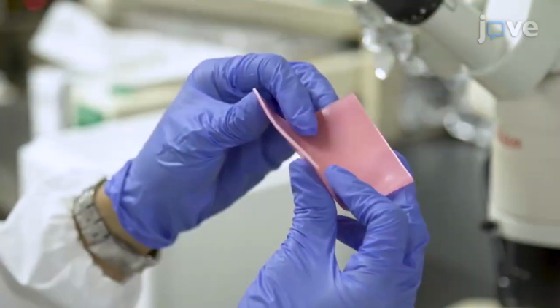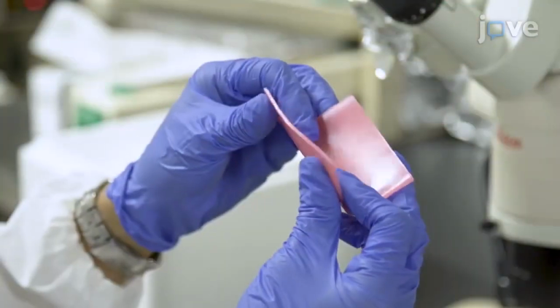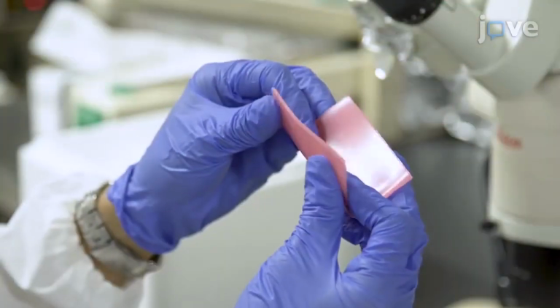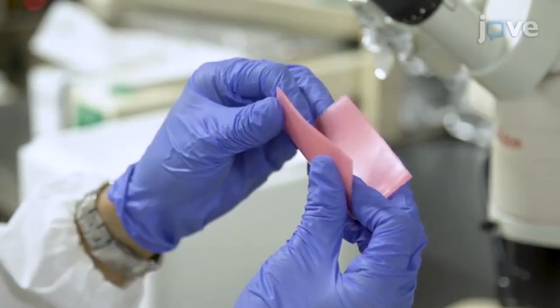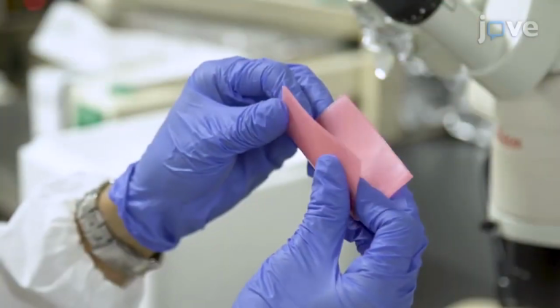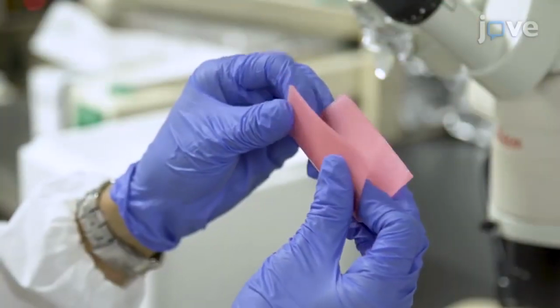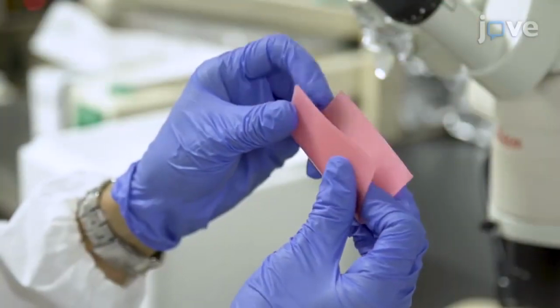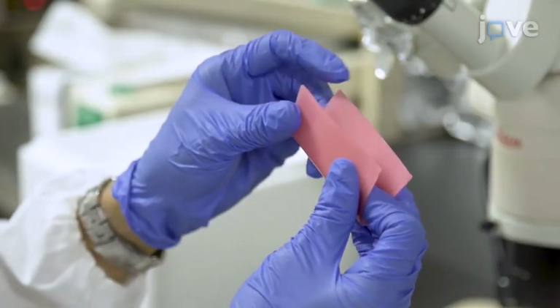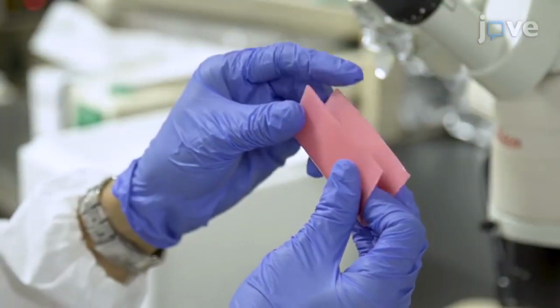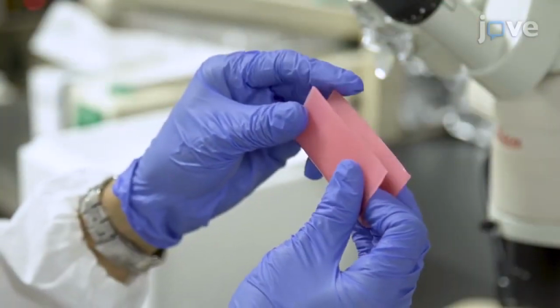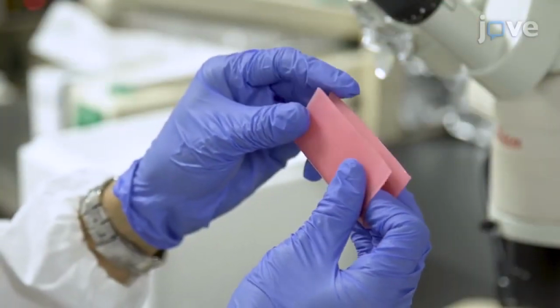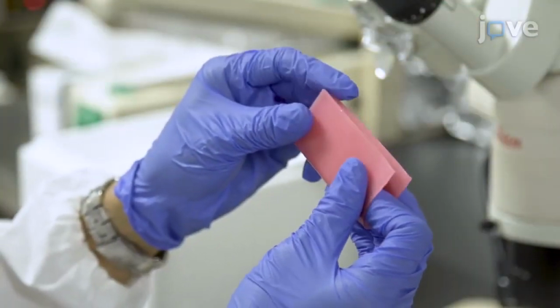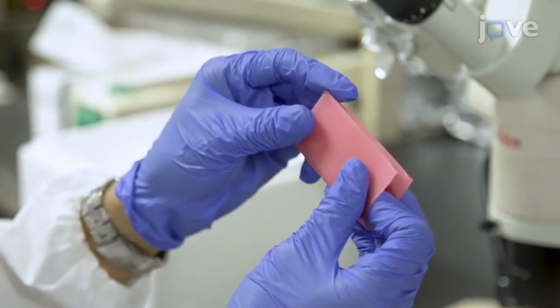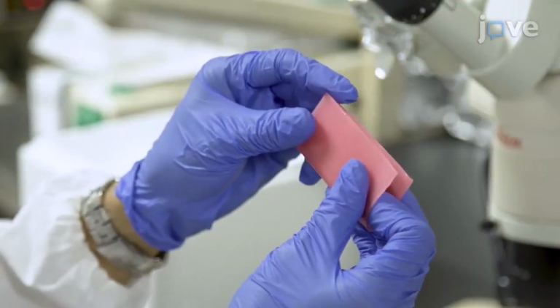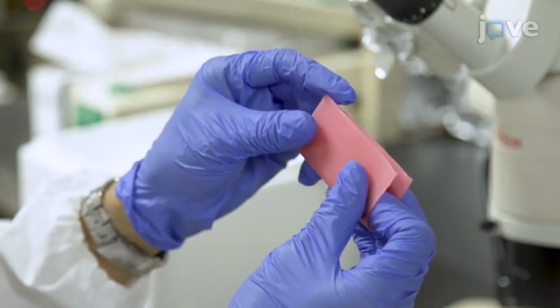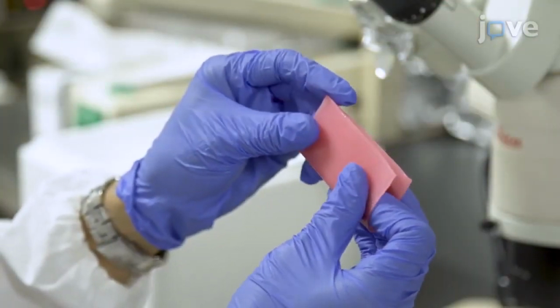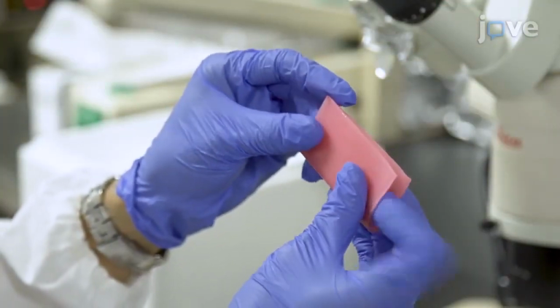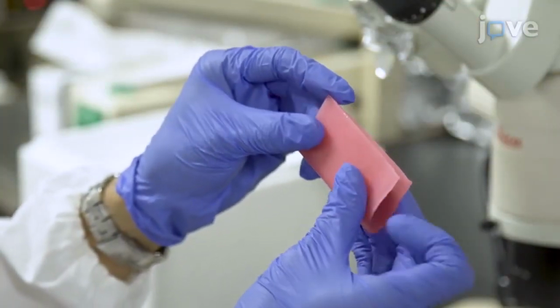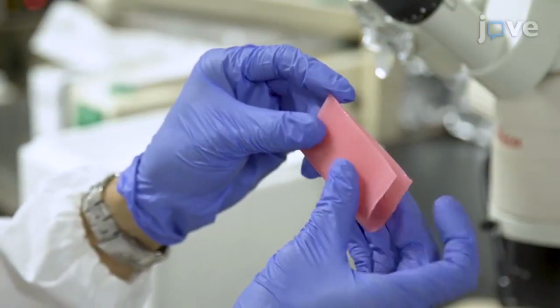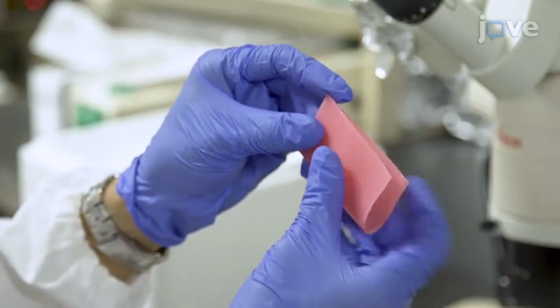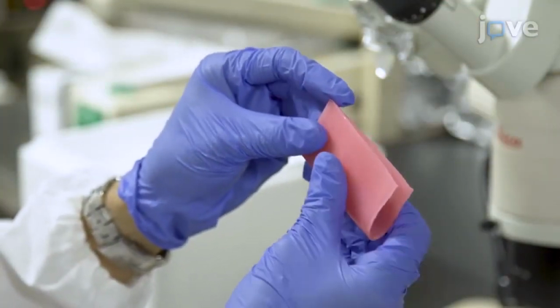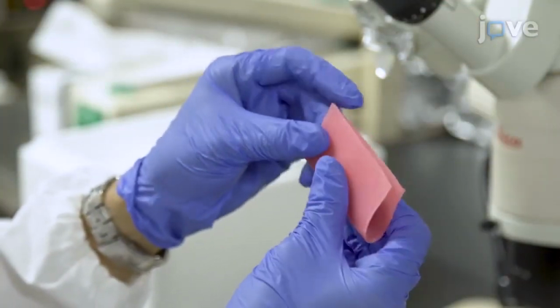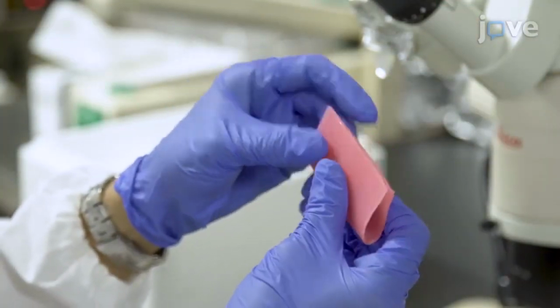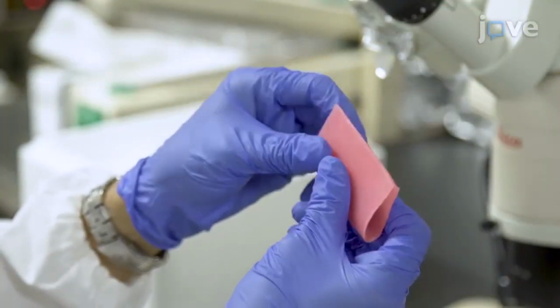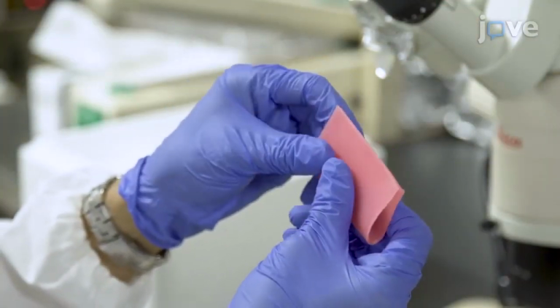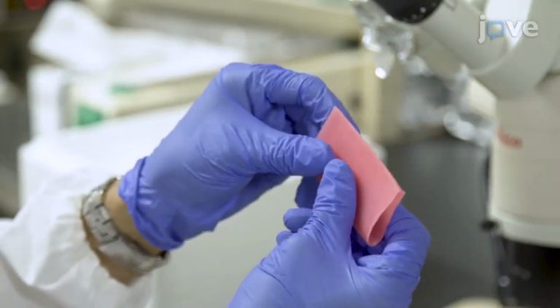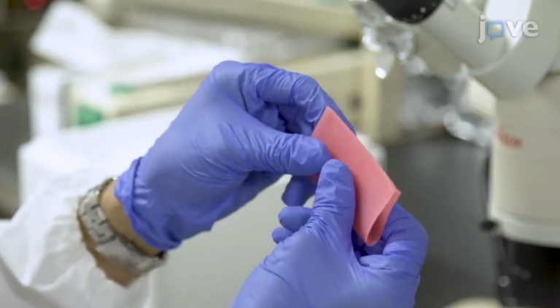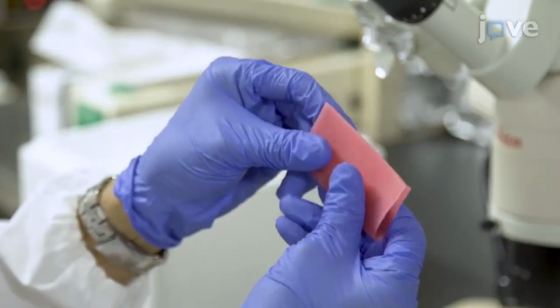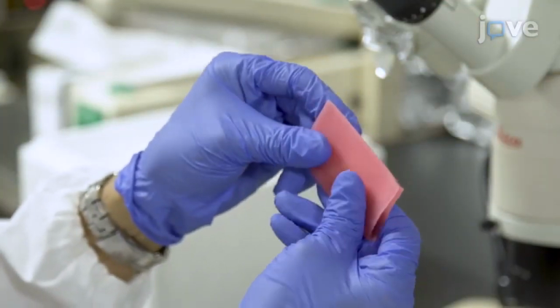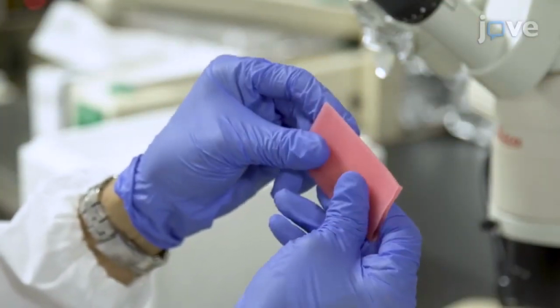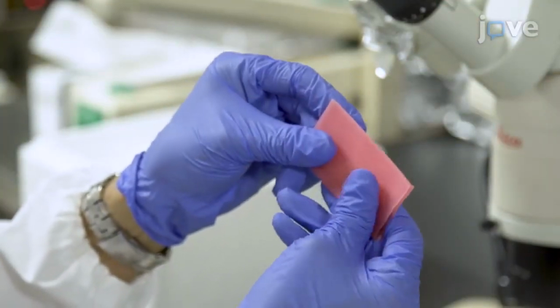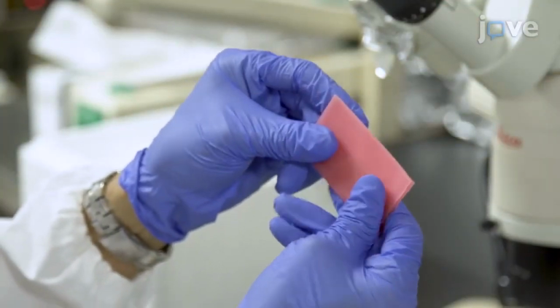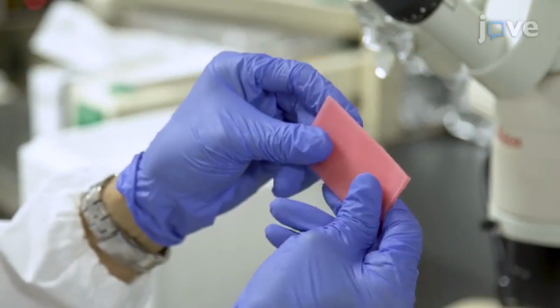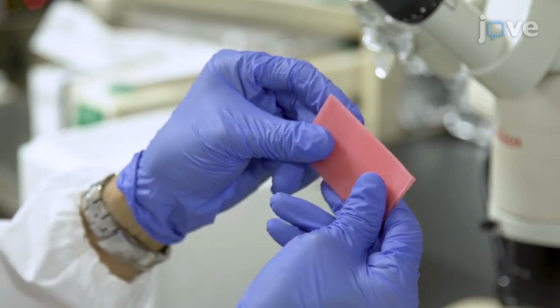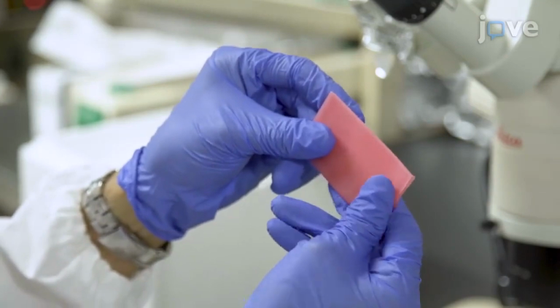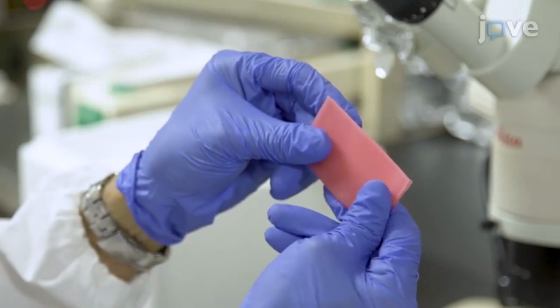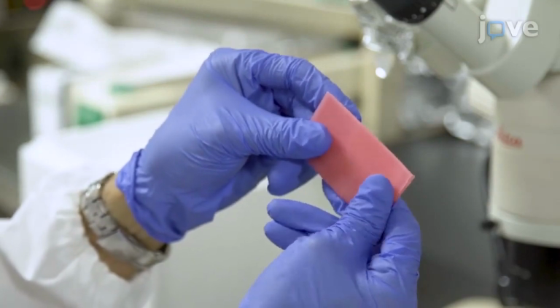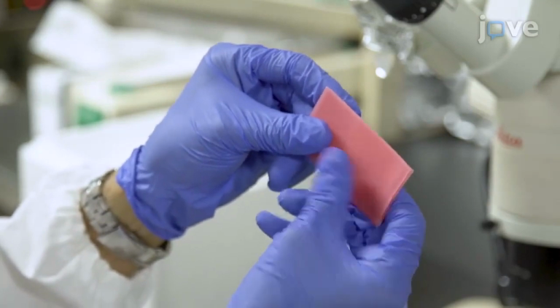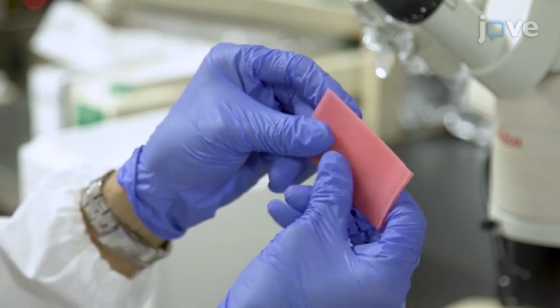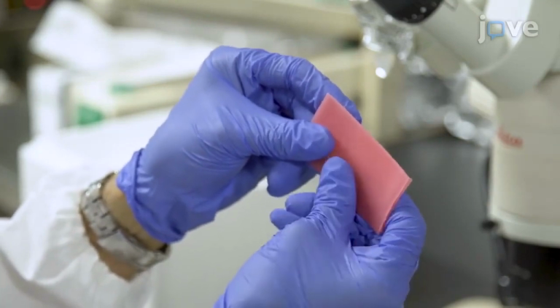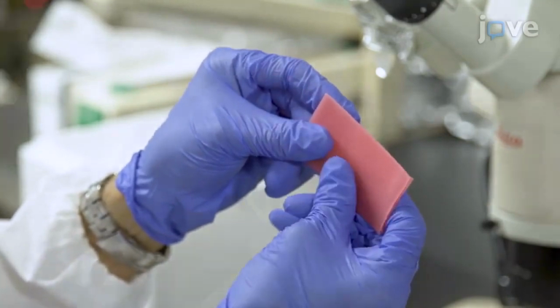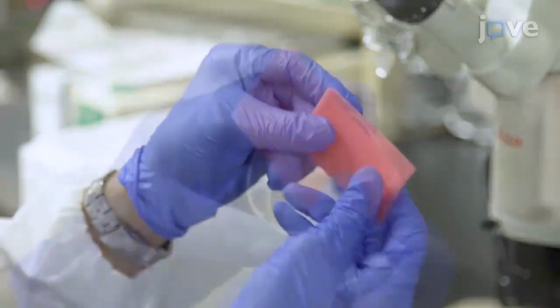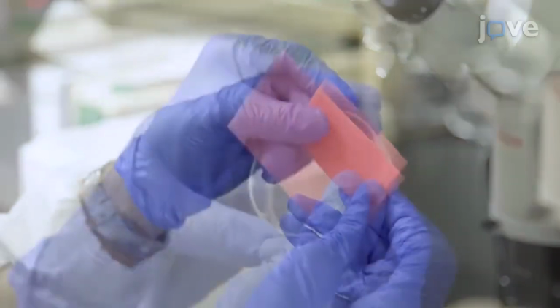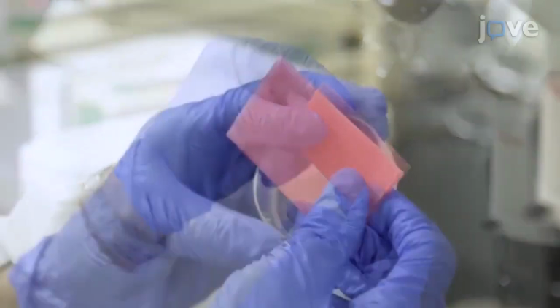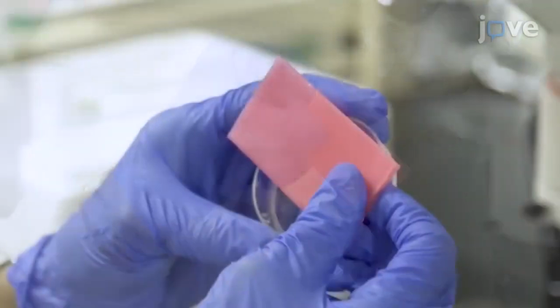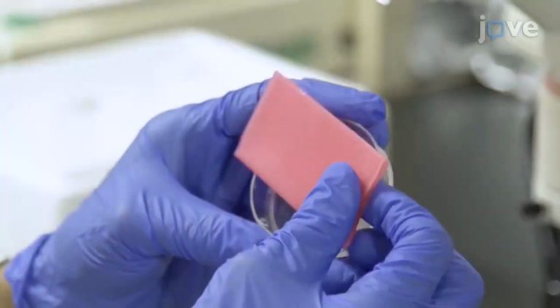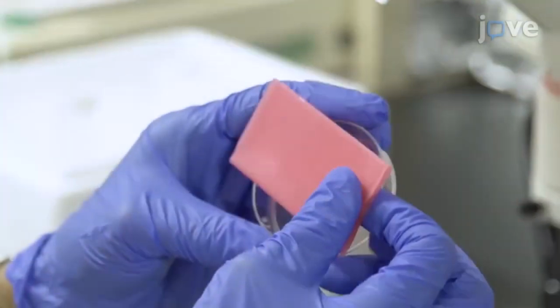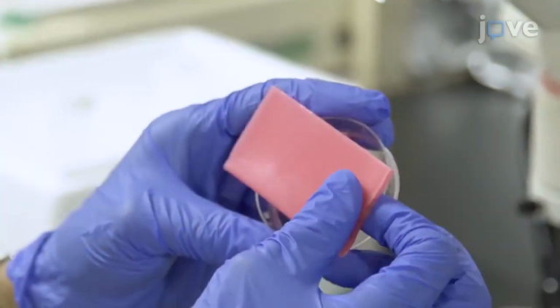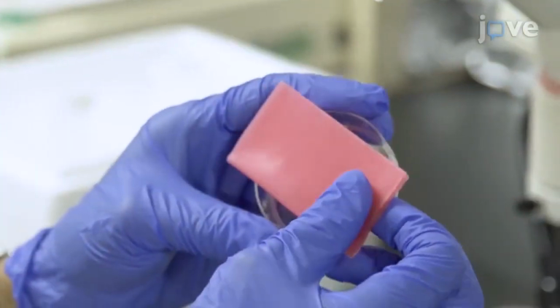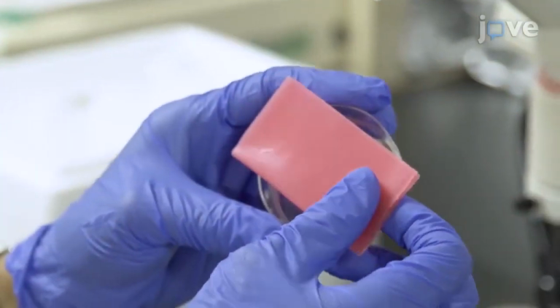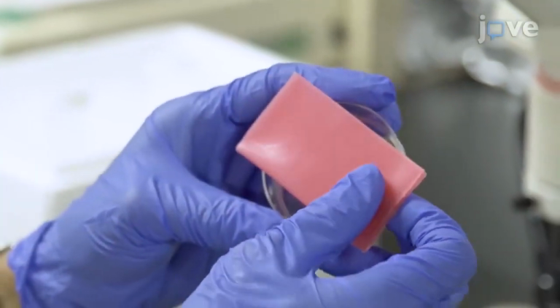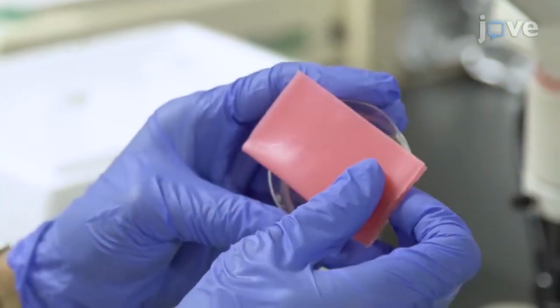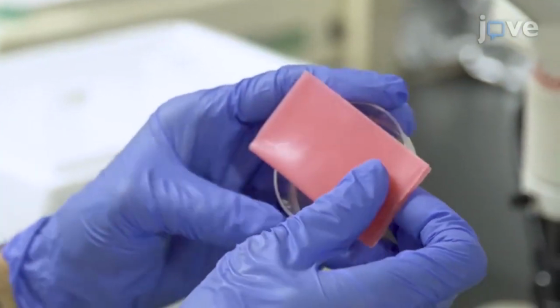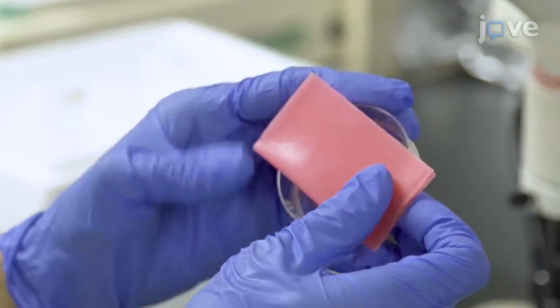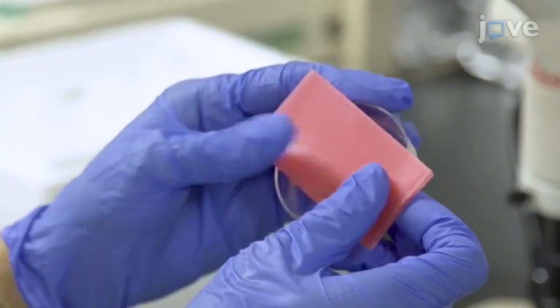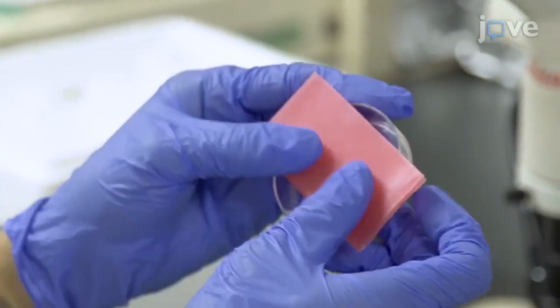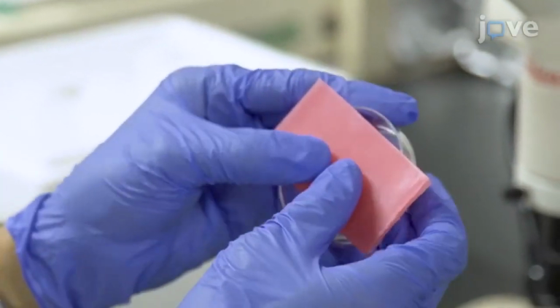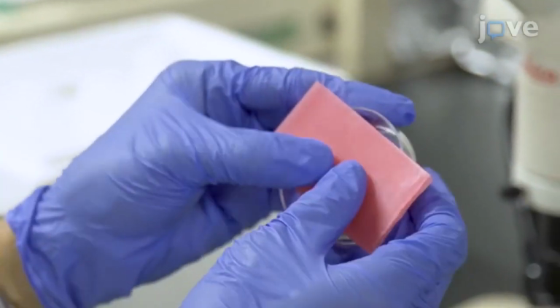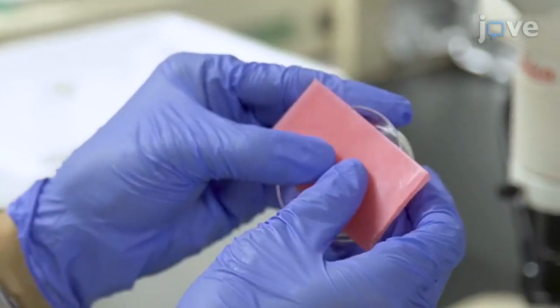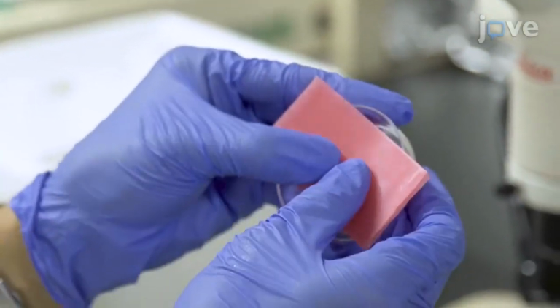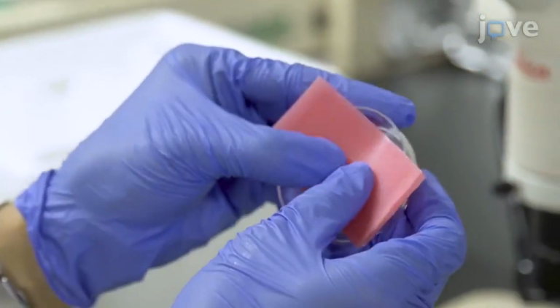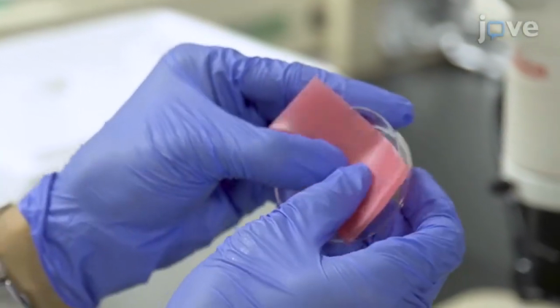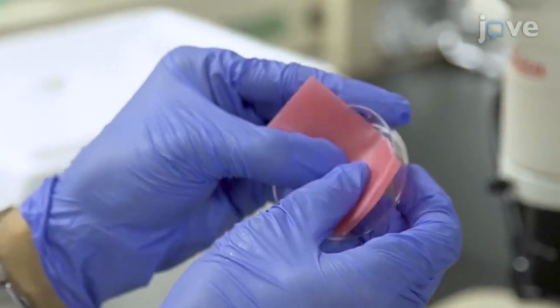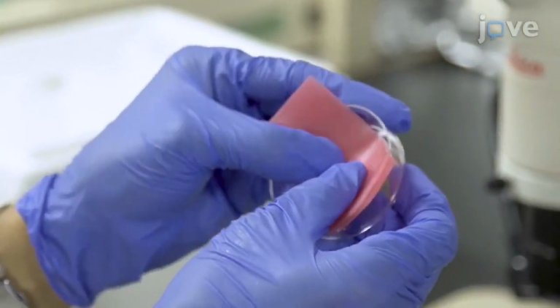Next, prepare the dissection stage by folding a piece of dental wax in half and placing it in a plastic dish.